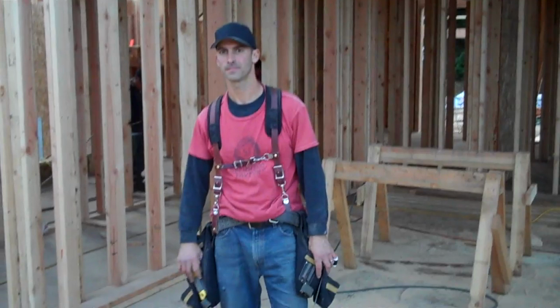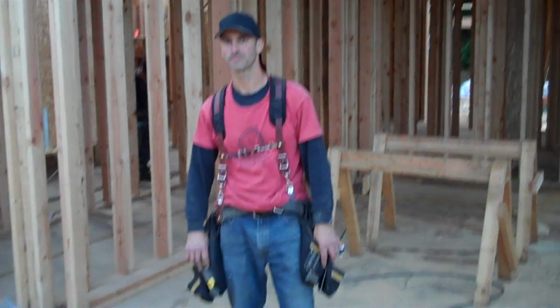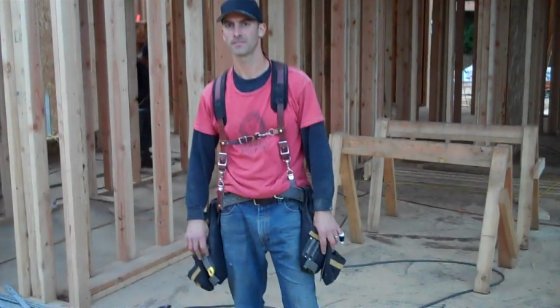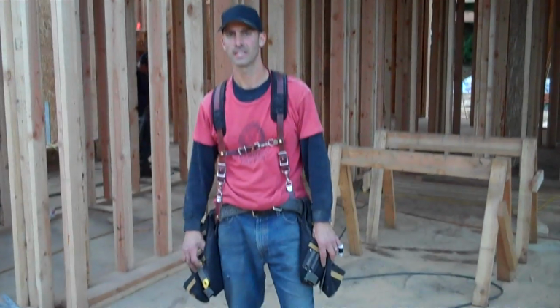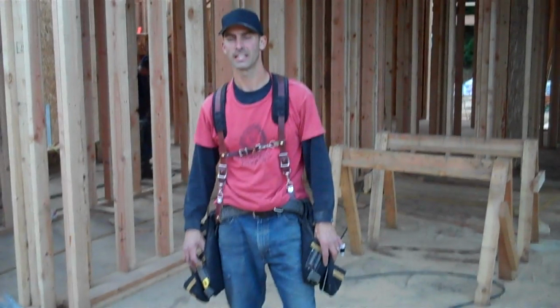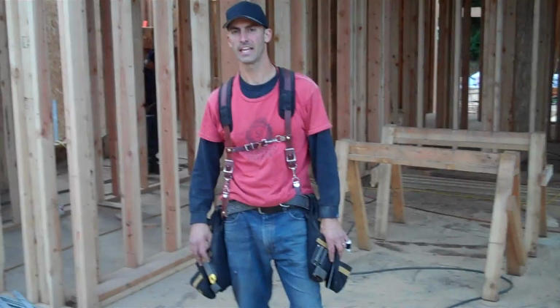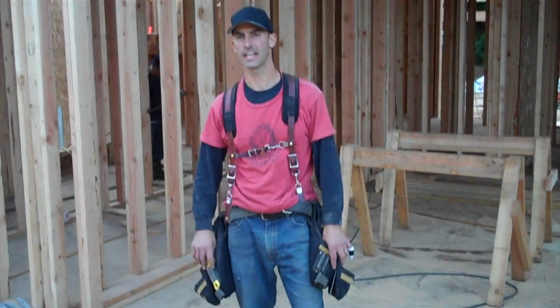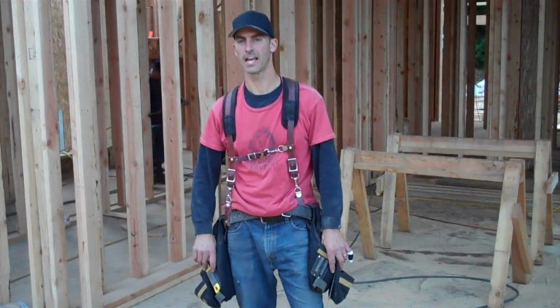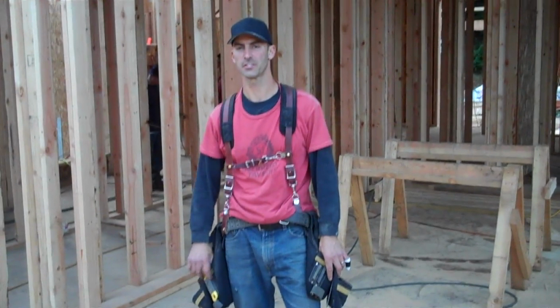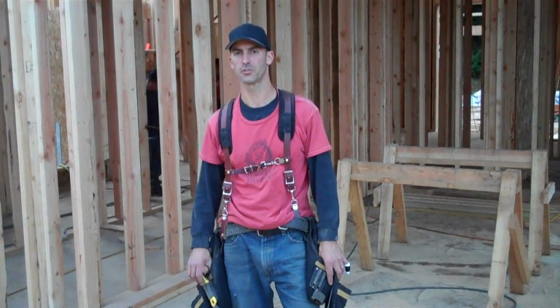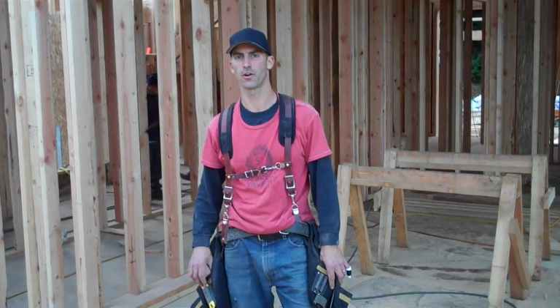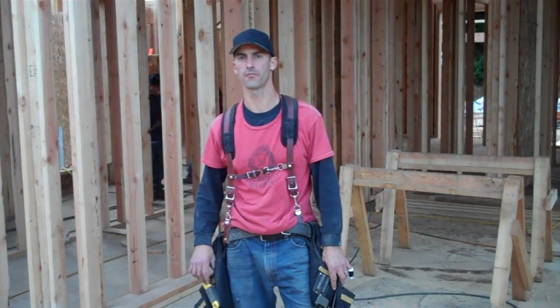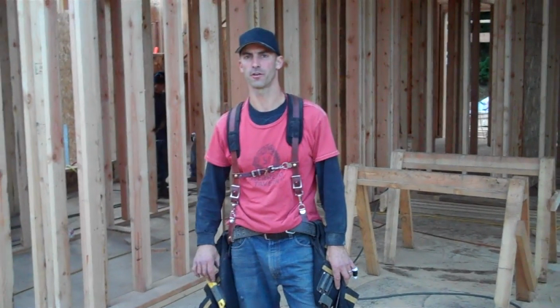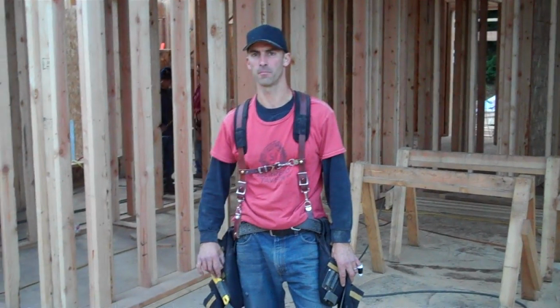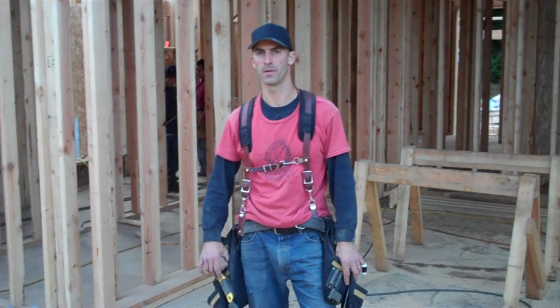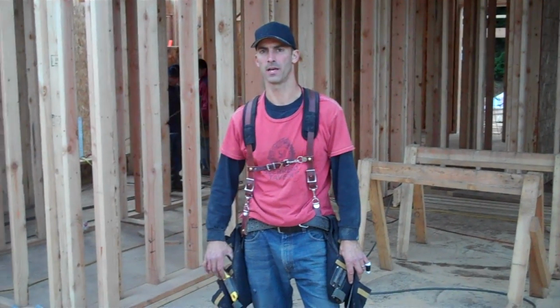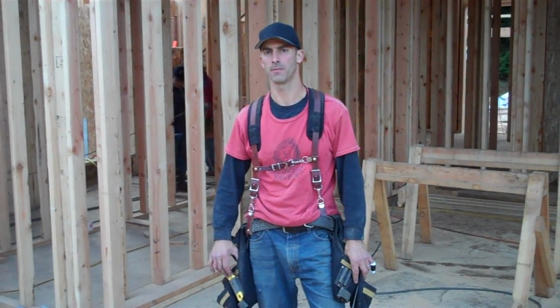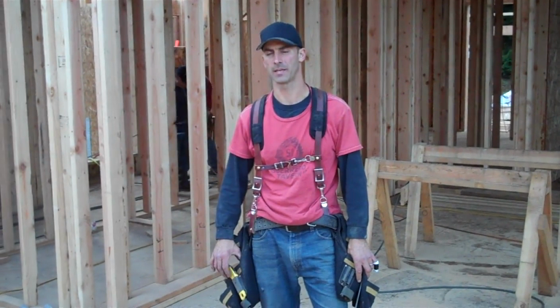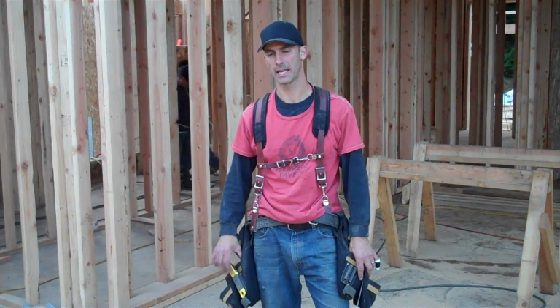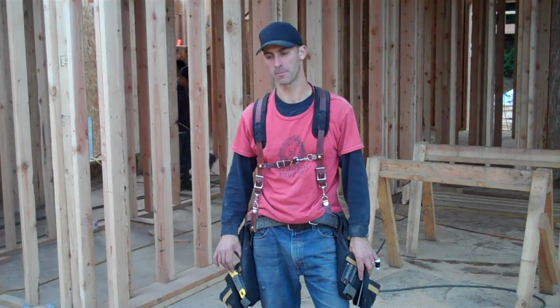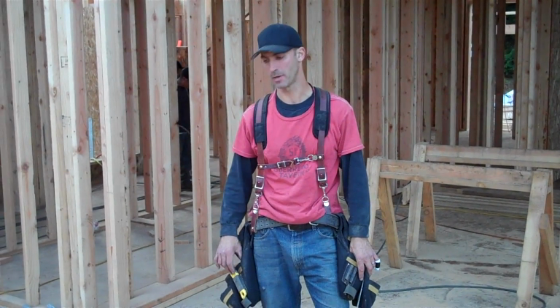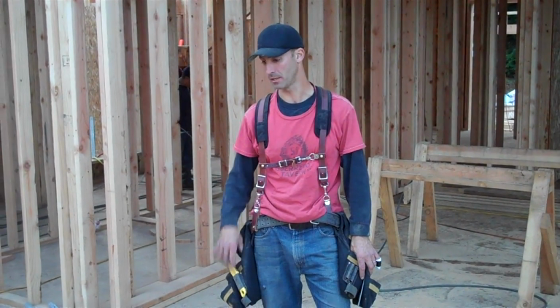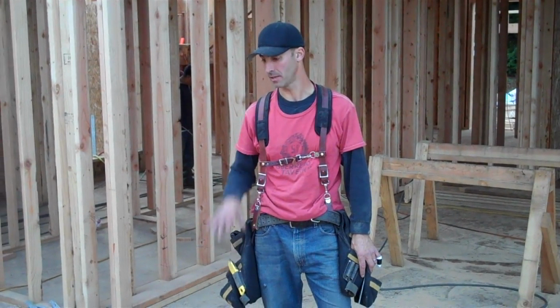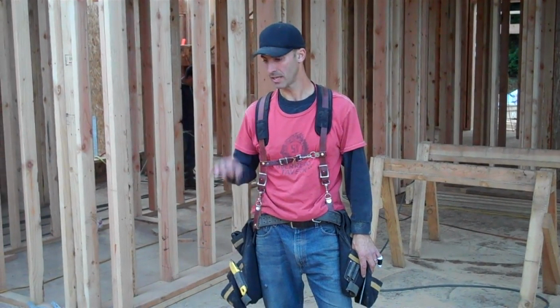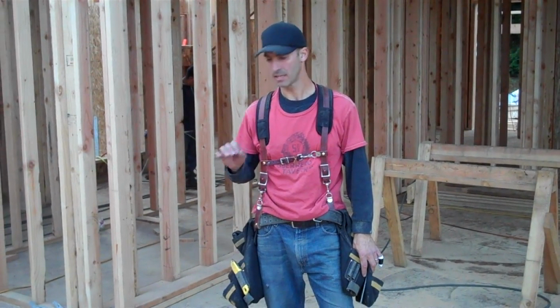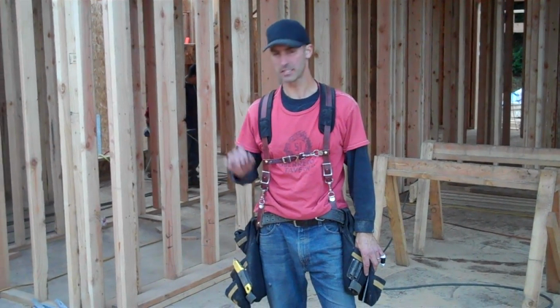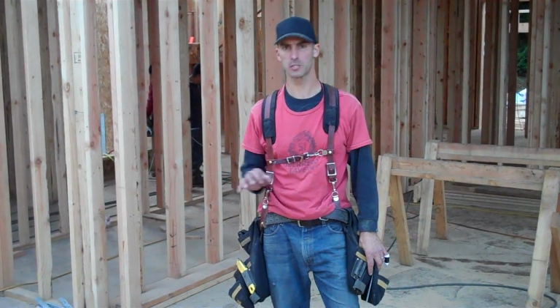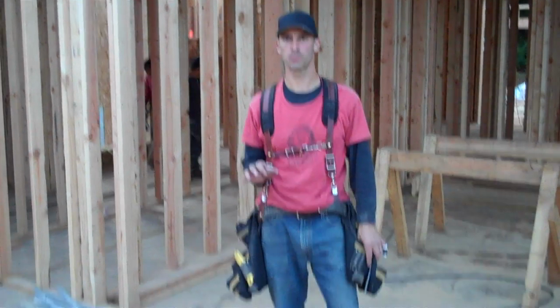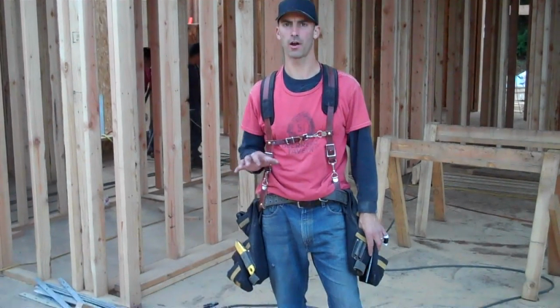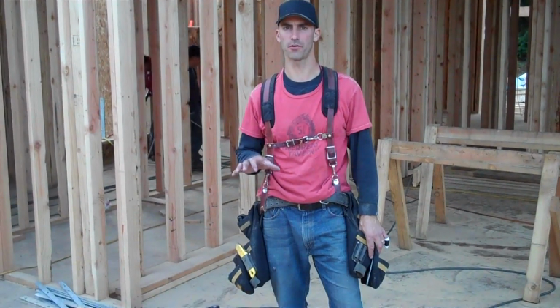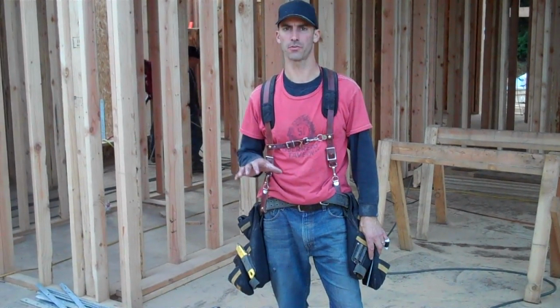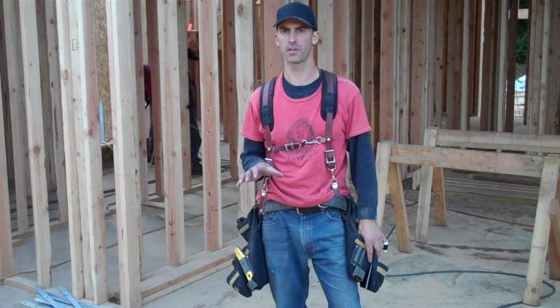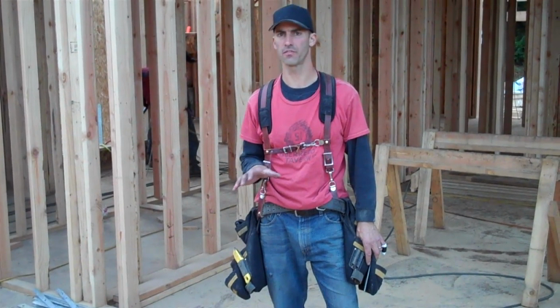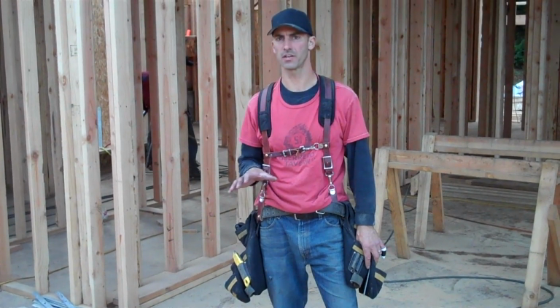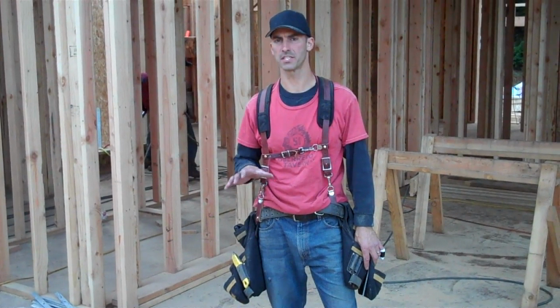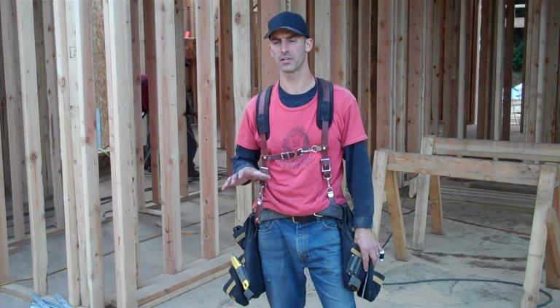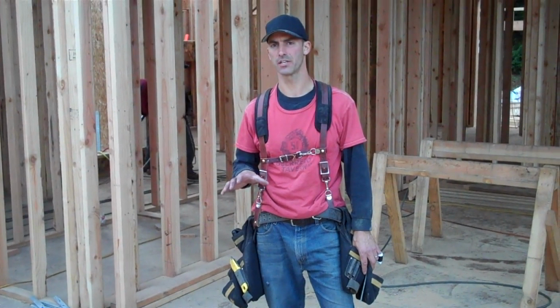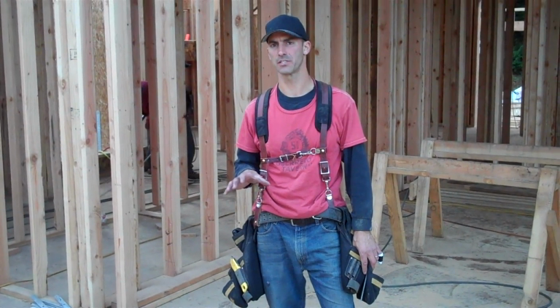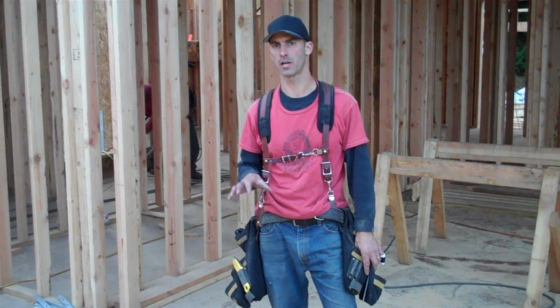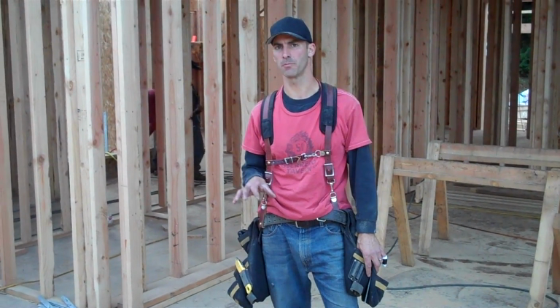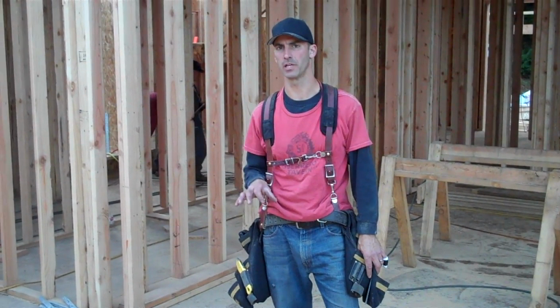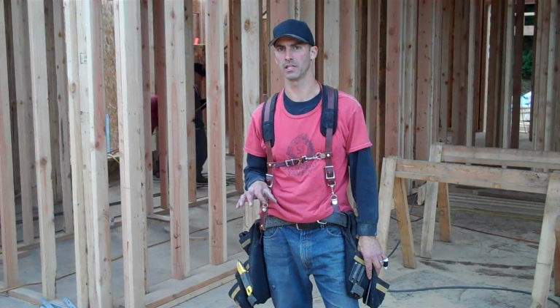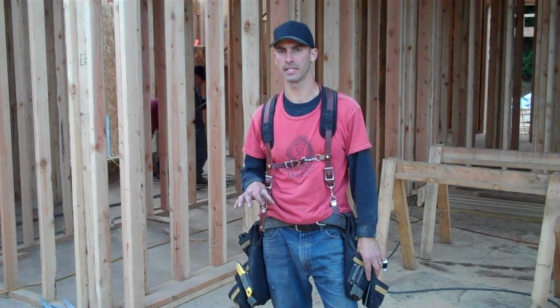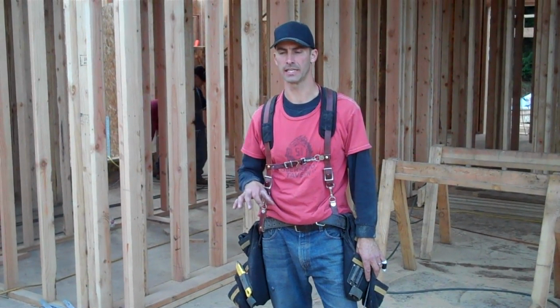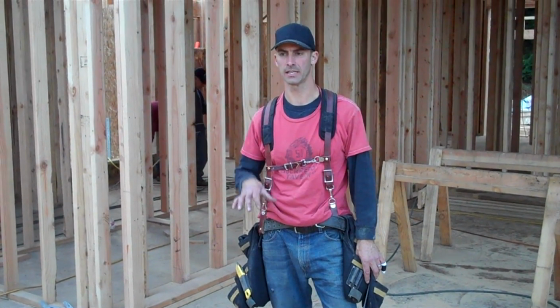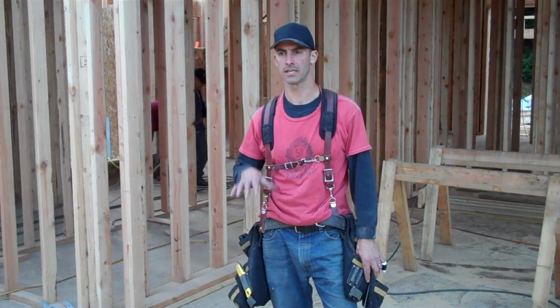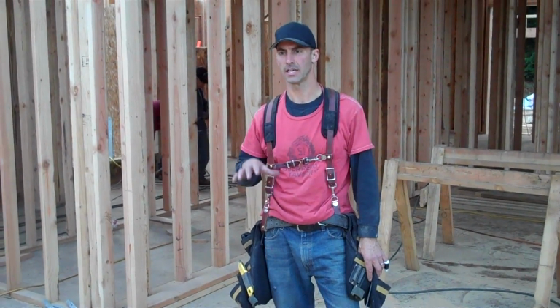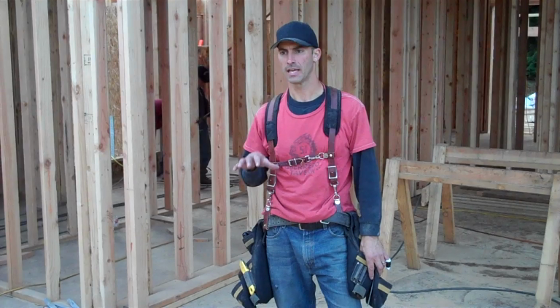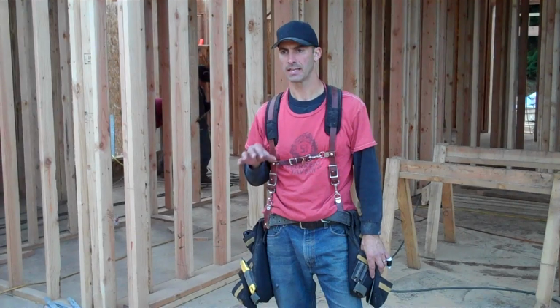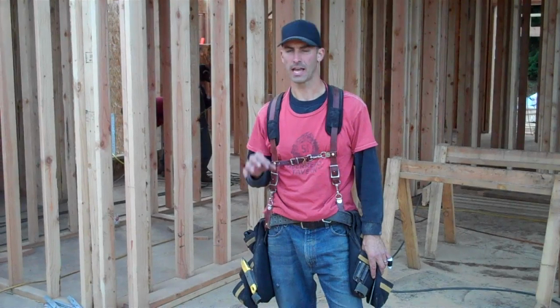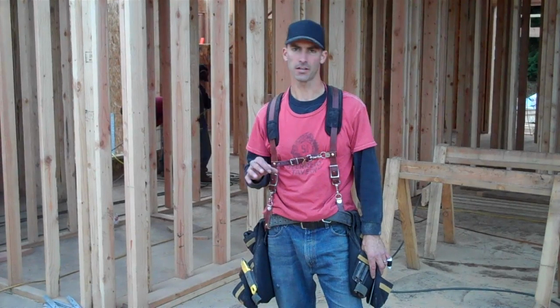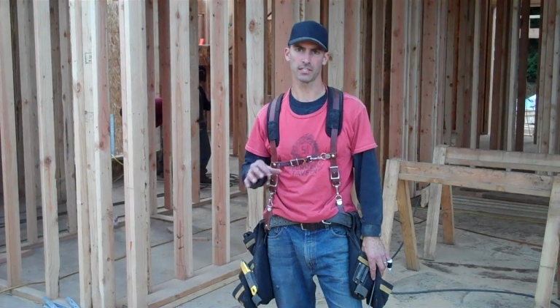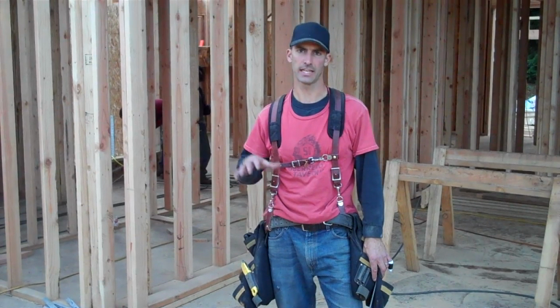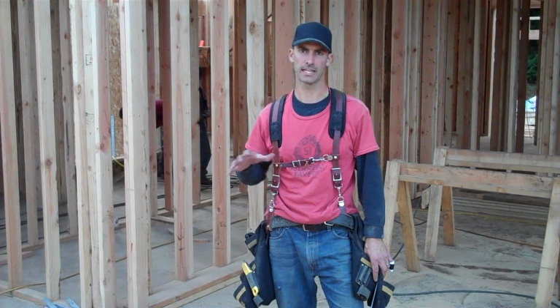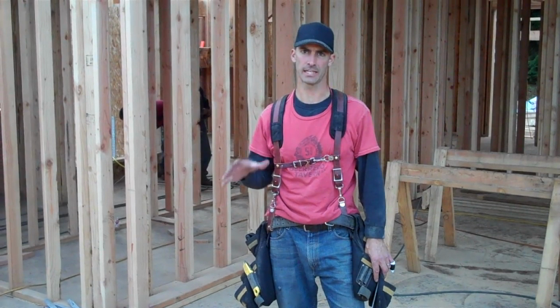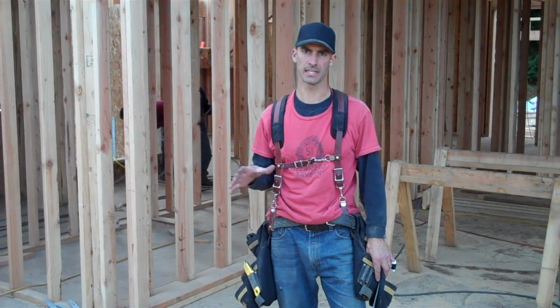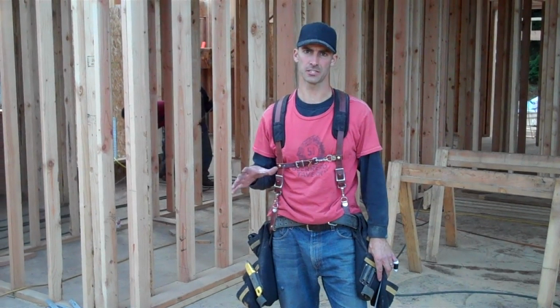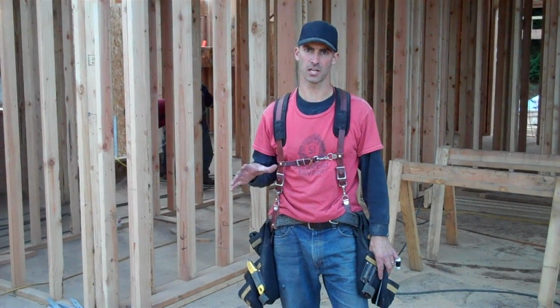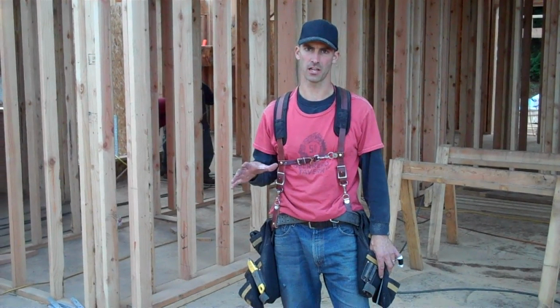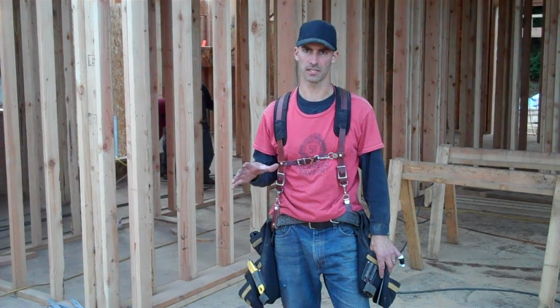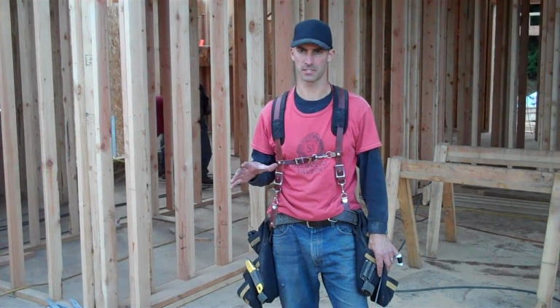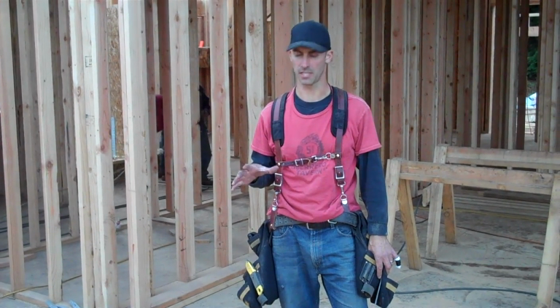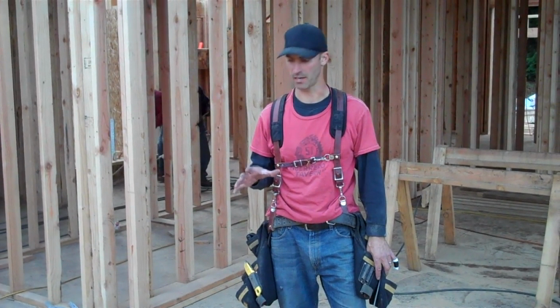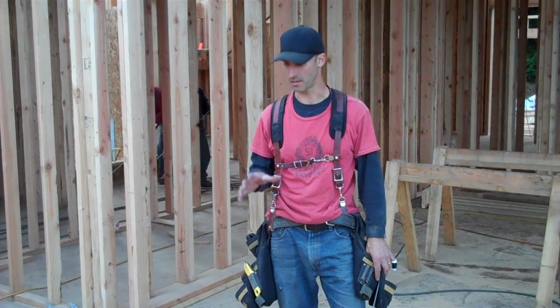Hey guys, Tori from McKennaville. This is part three of our series on building, calculating, and installing stairs.